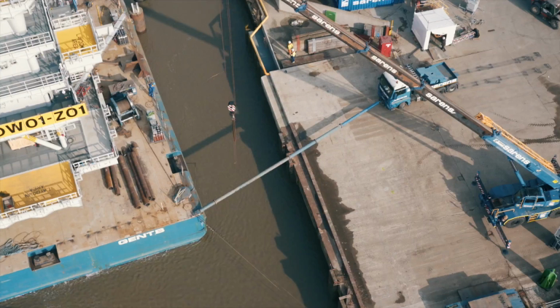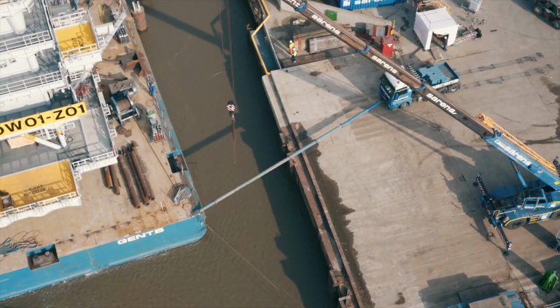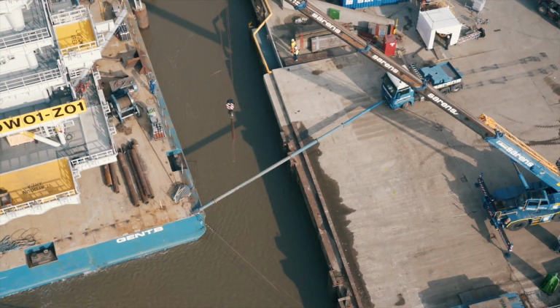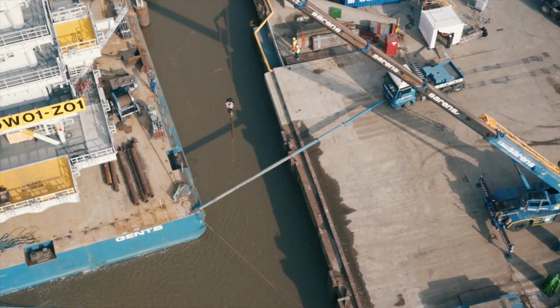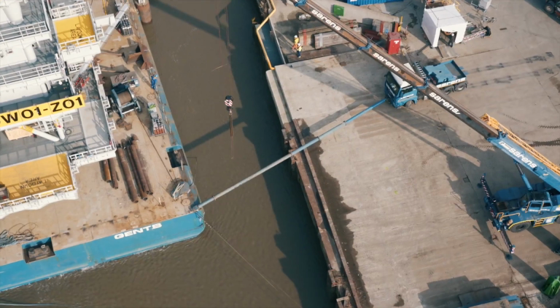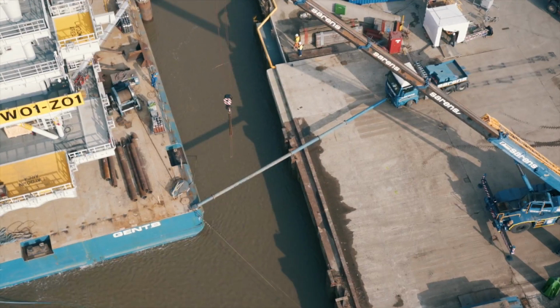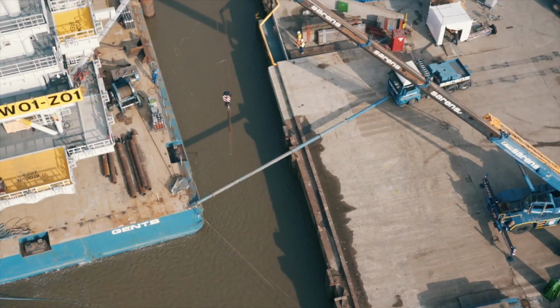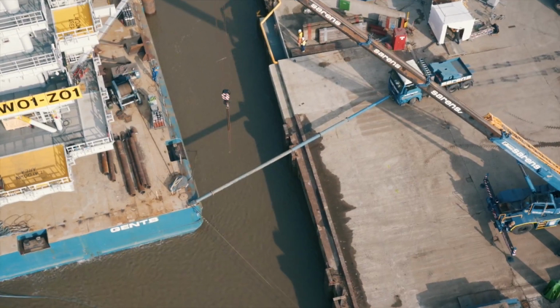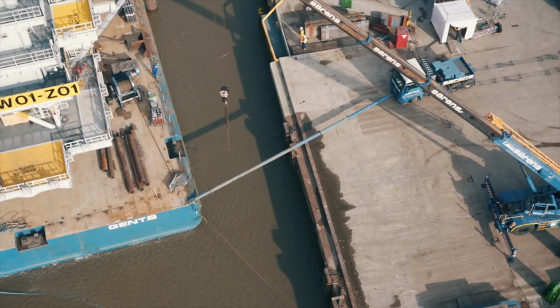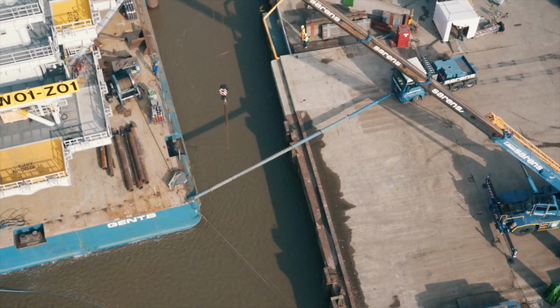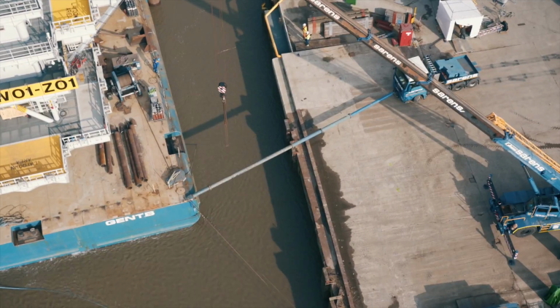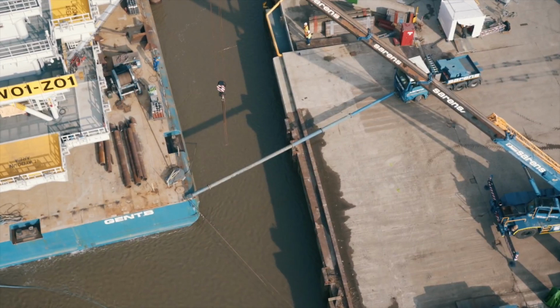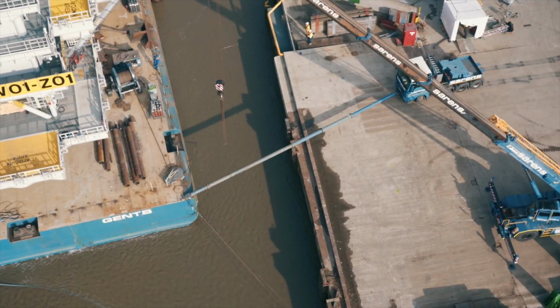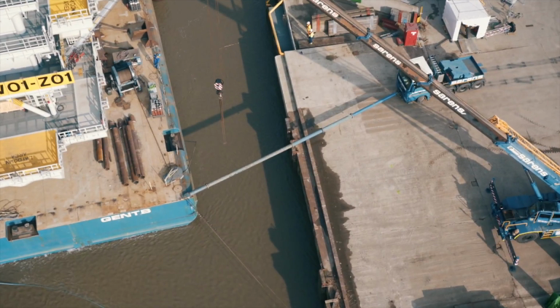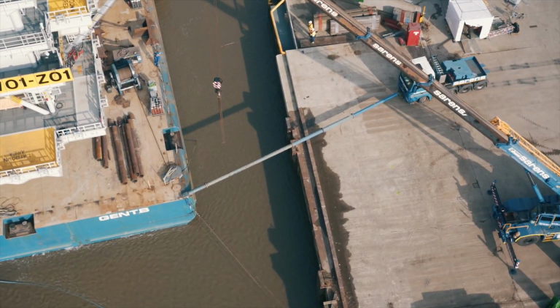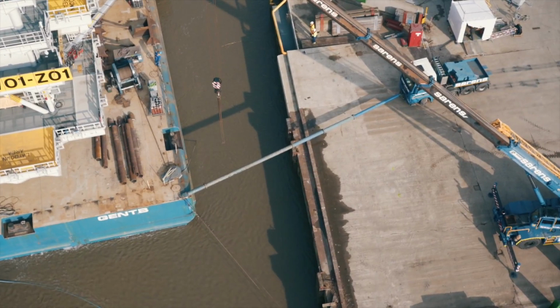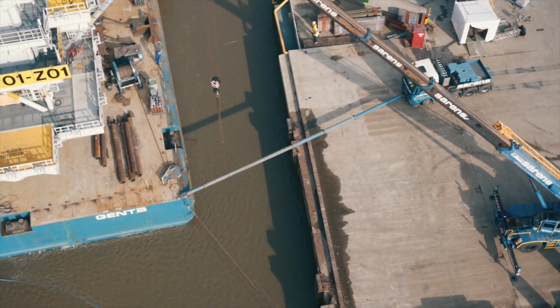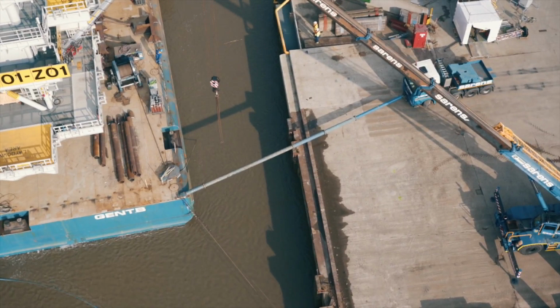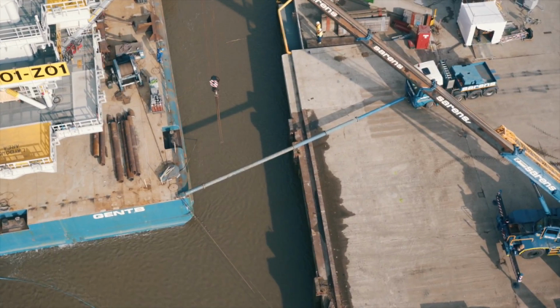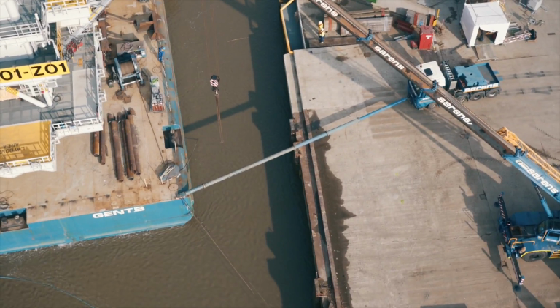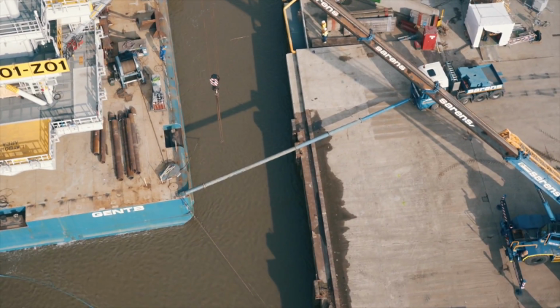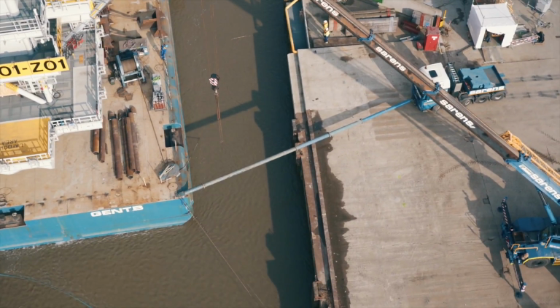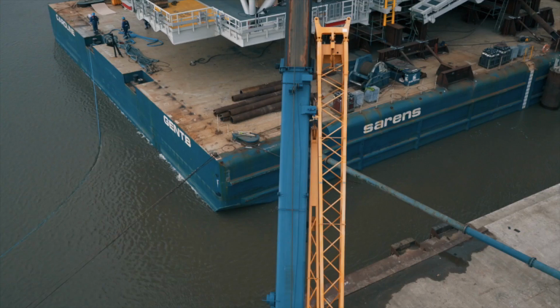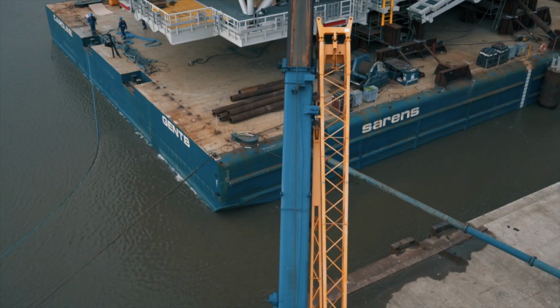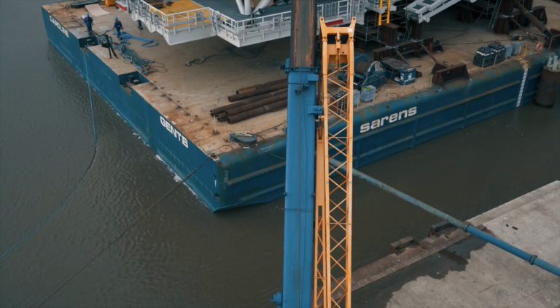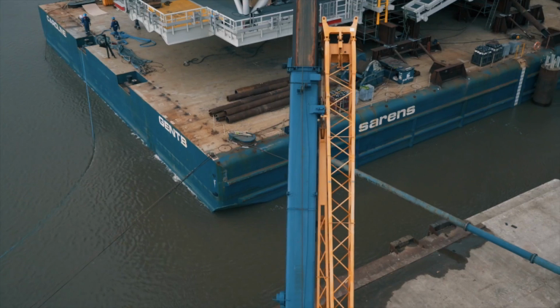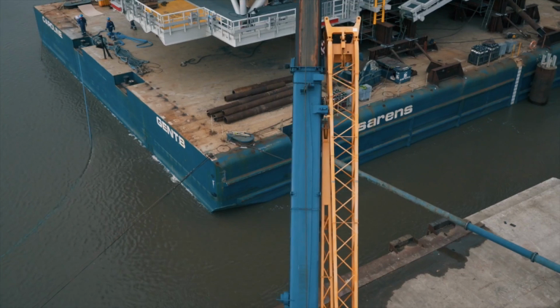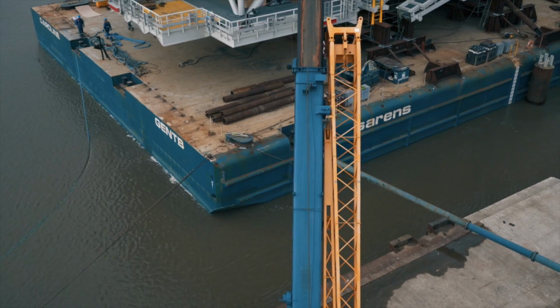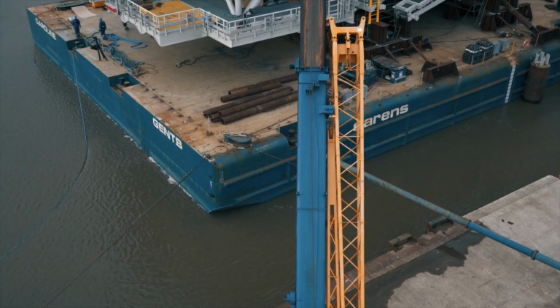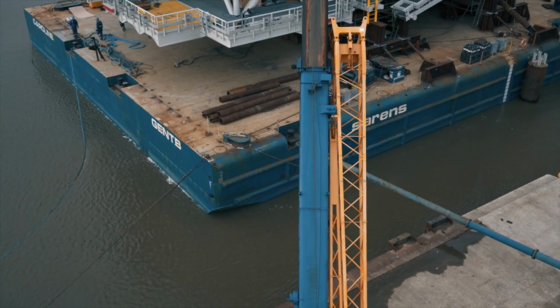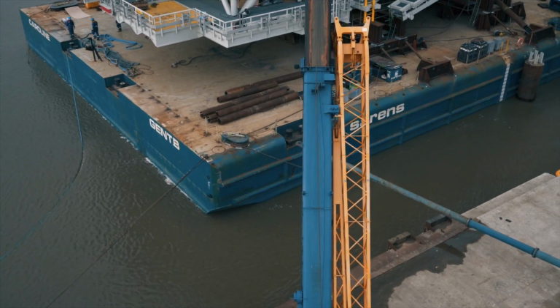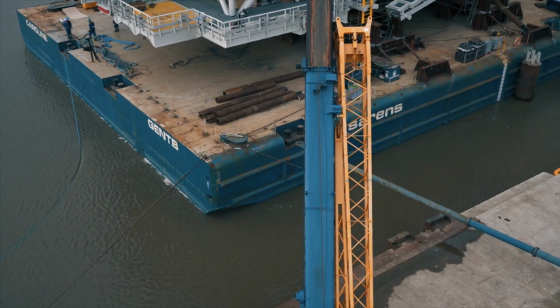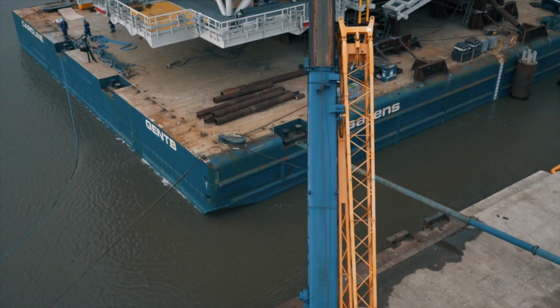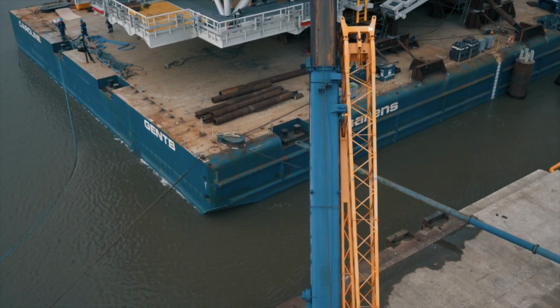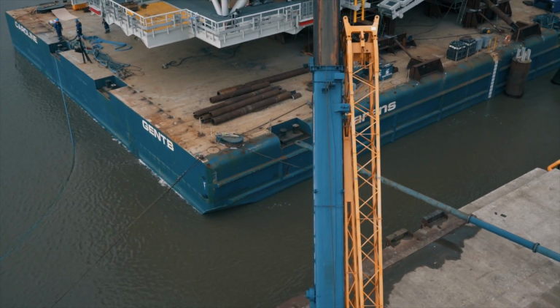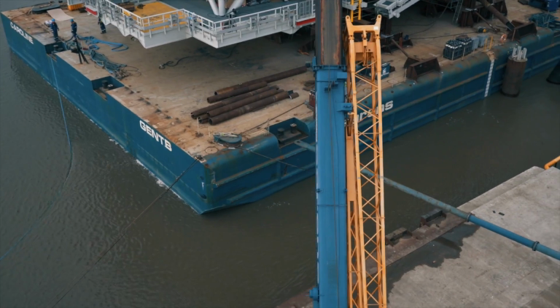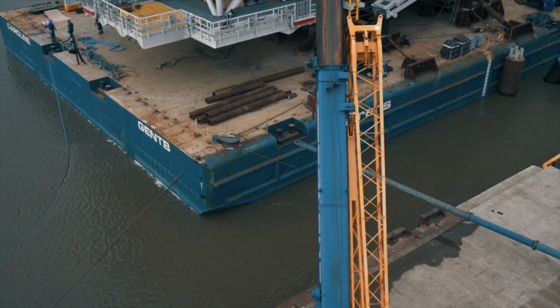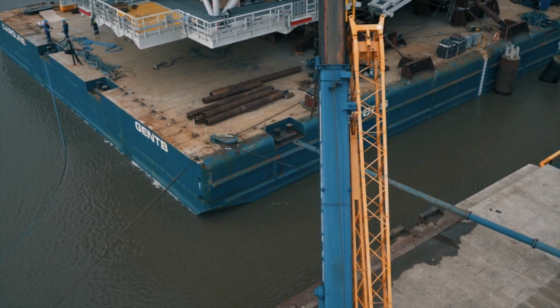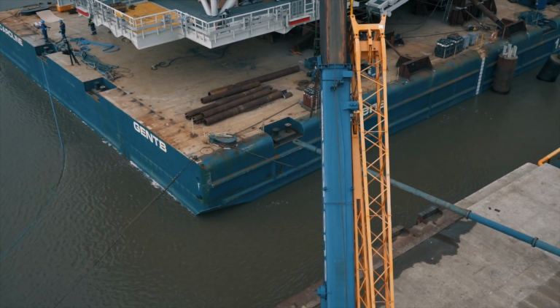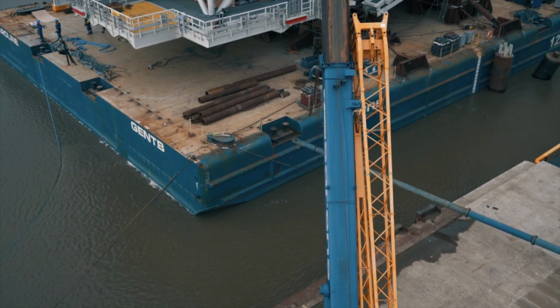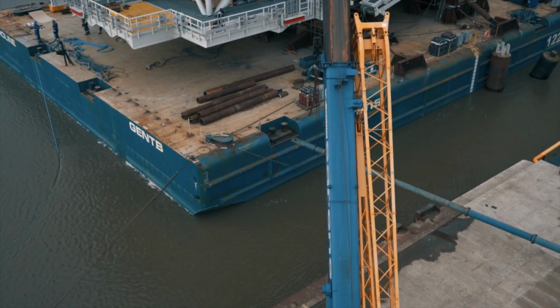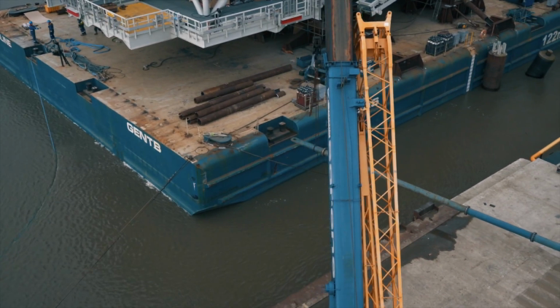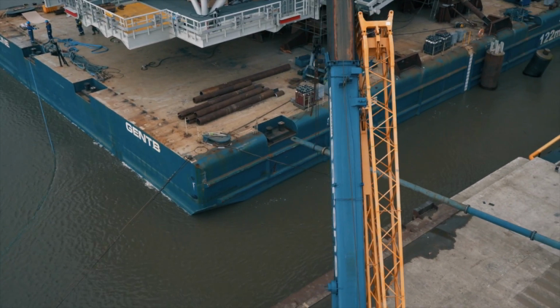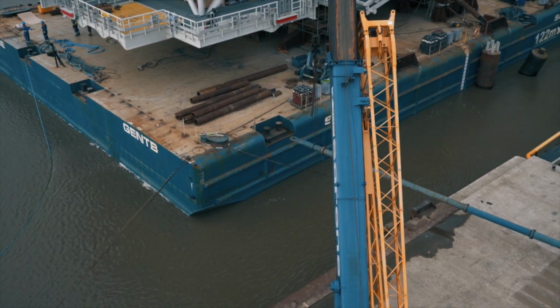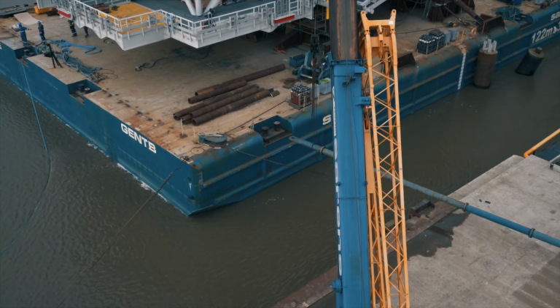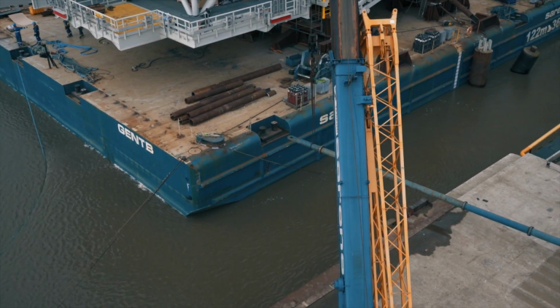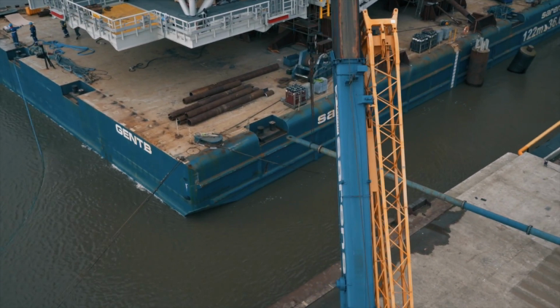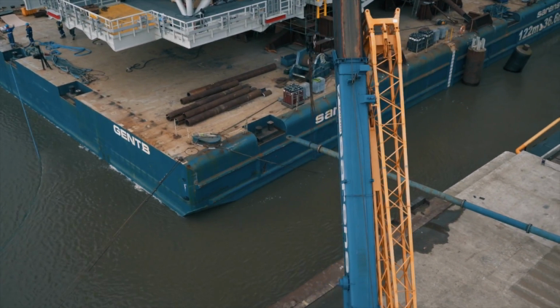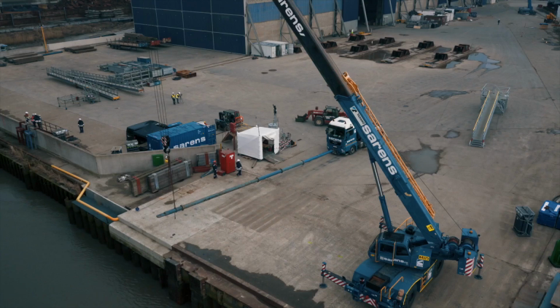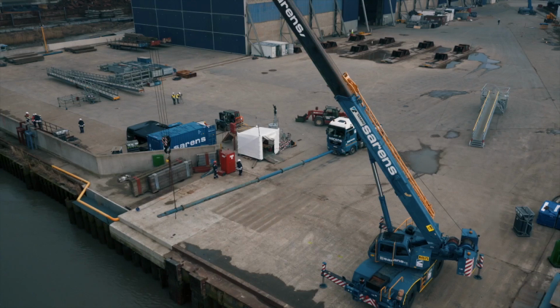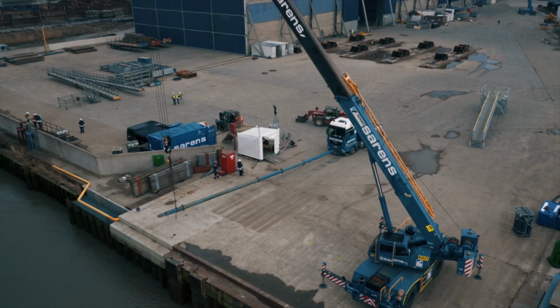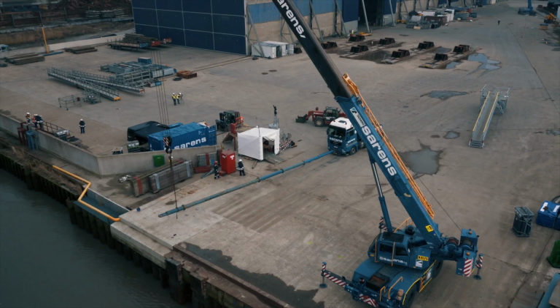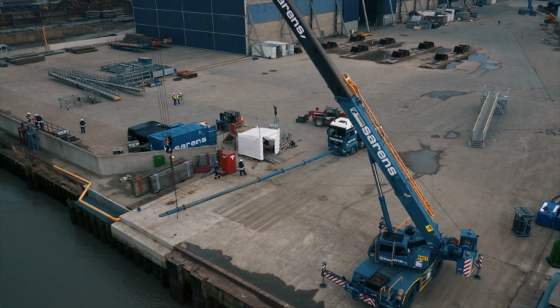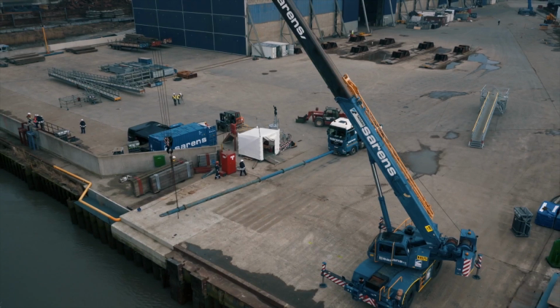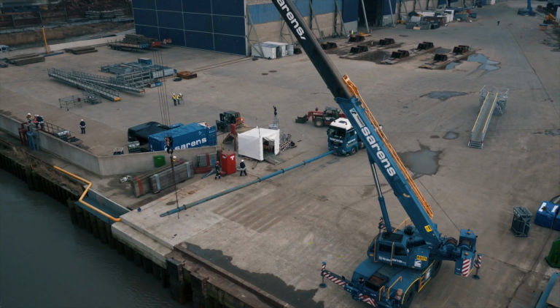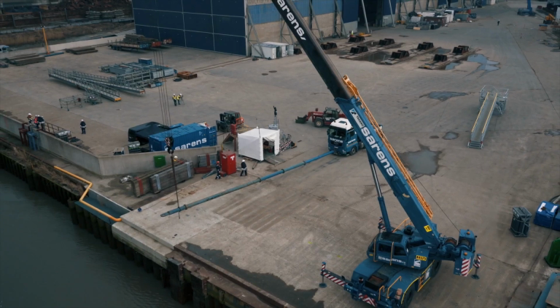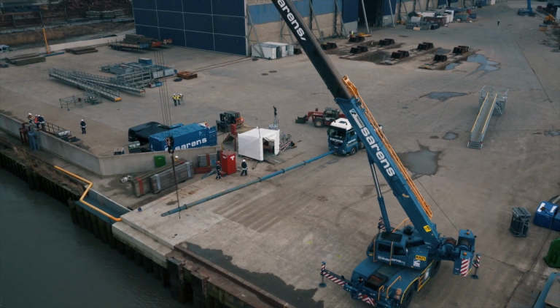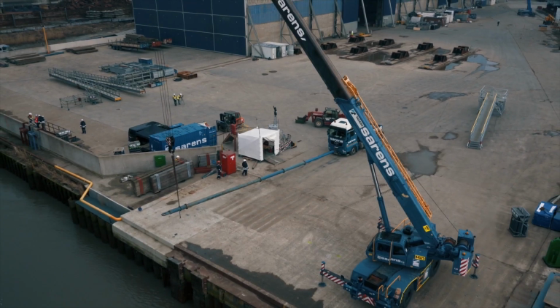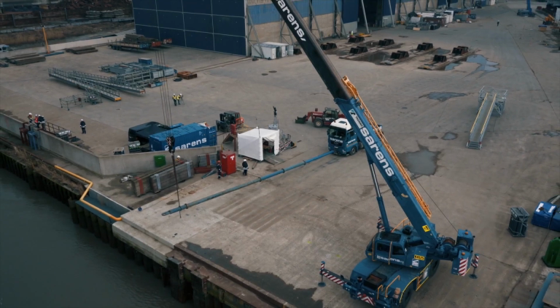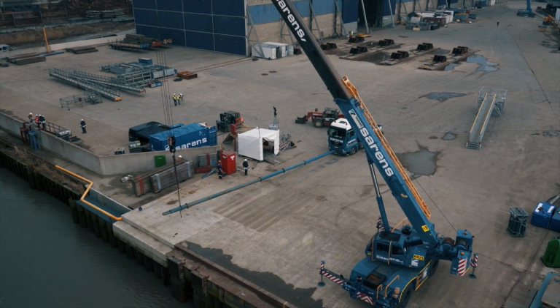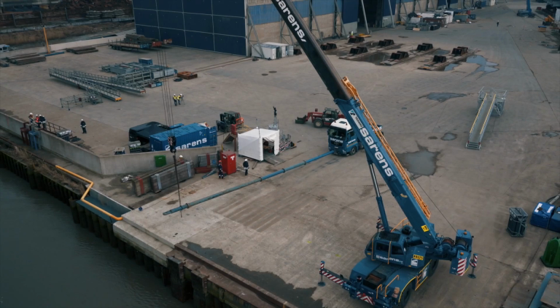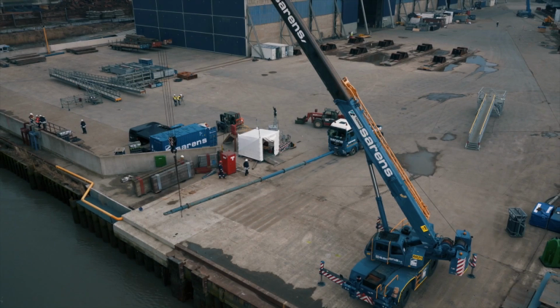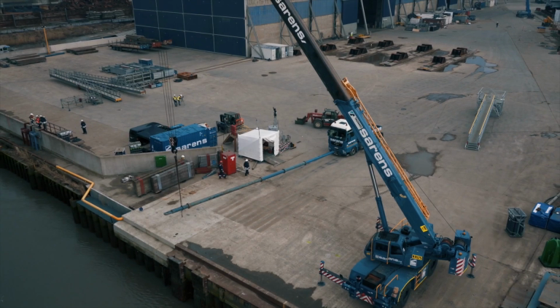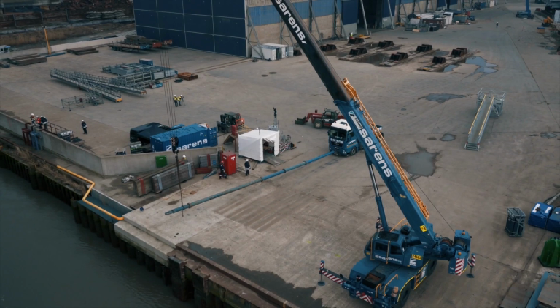Finally, the rotation point is removed, and with the substation safely aboard, the Sarens barge awaits its journey.